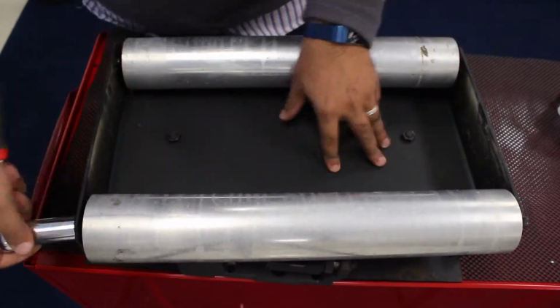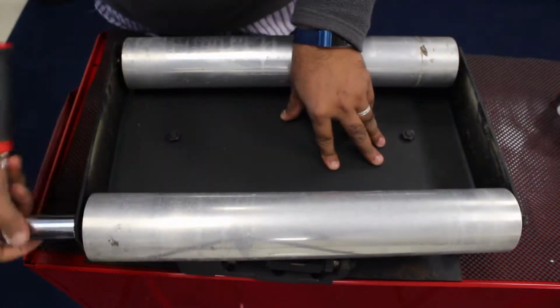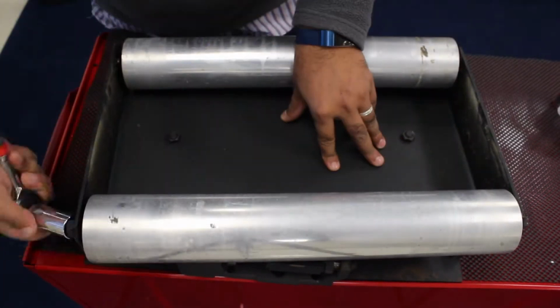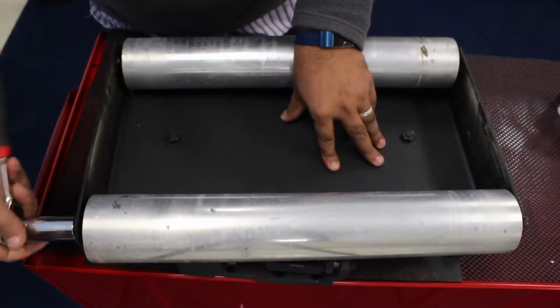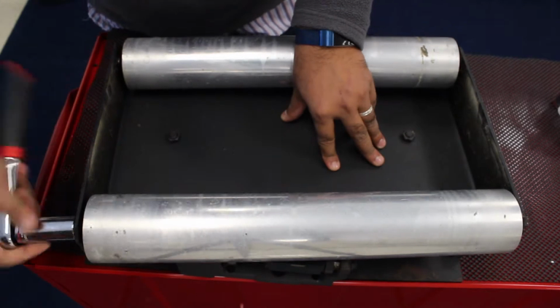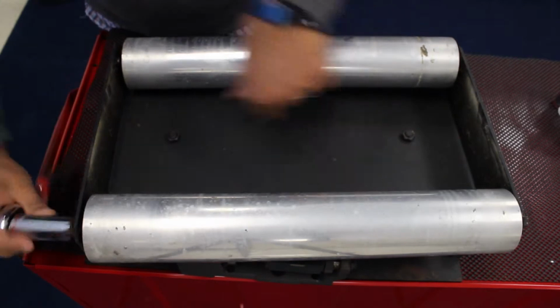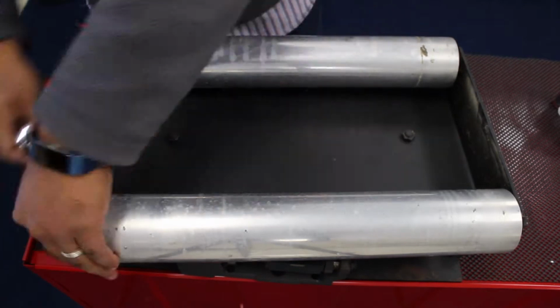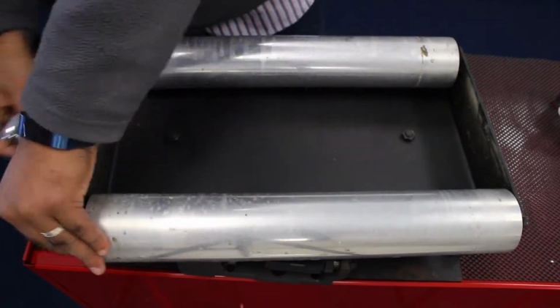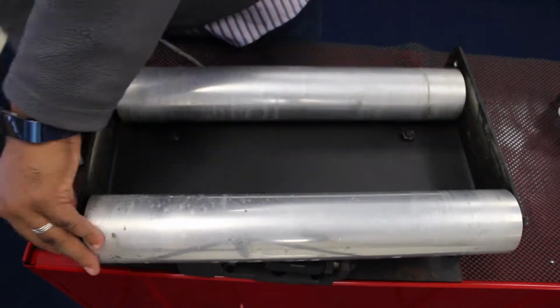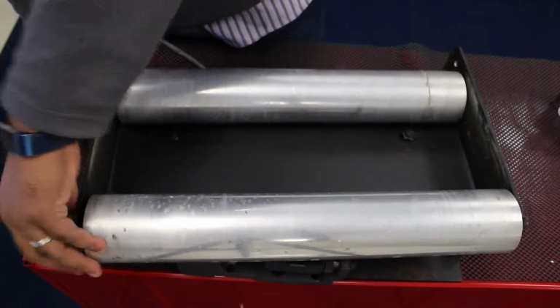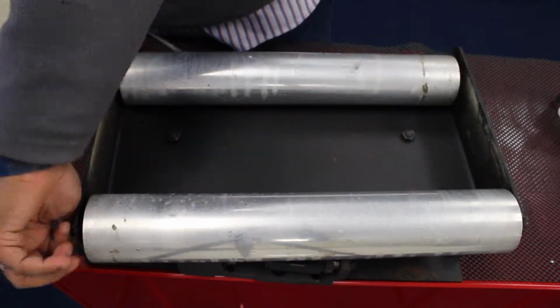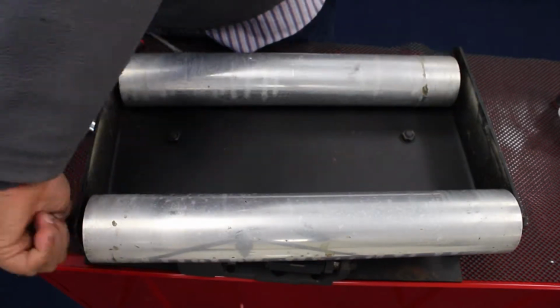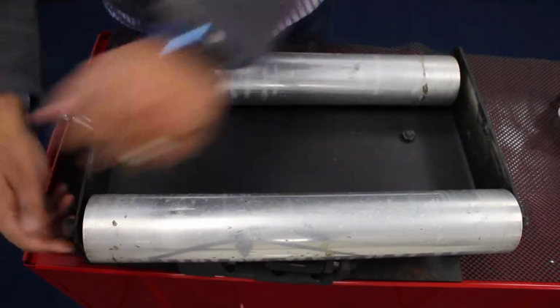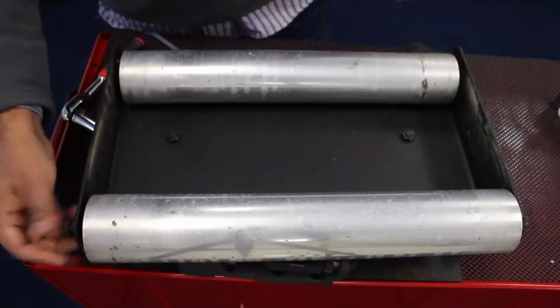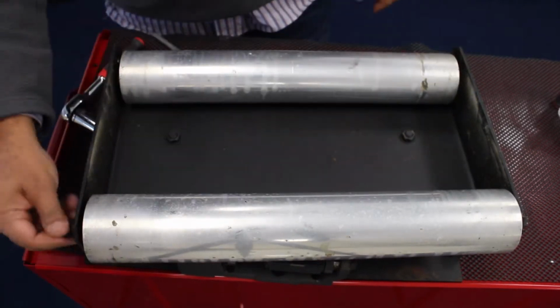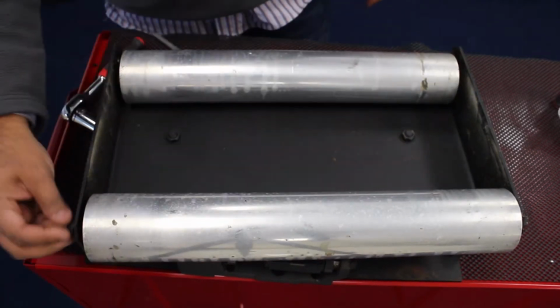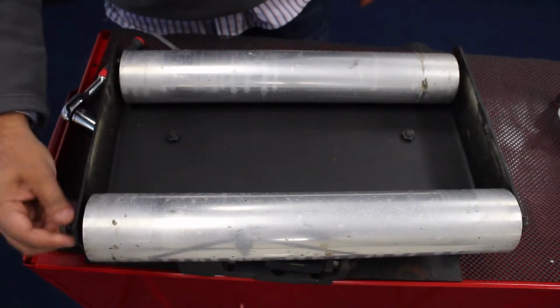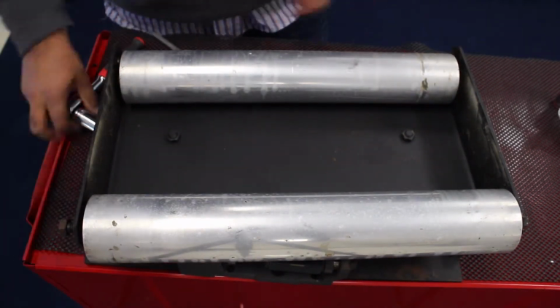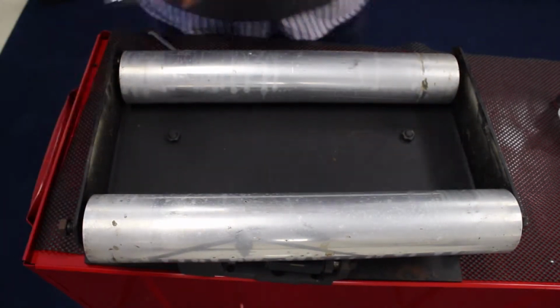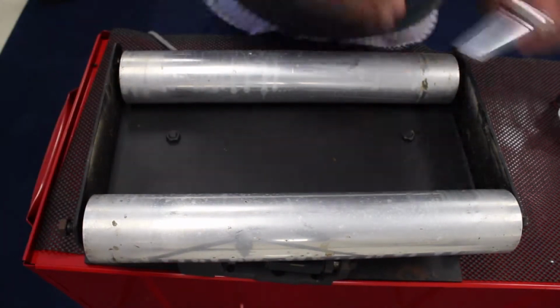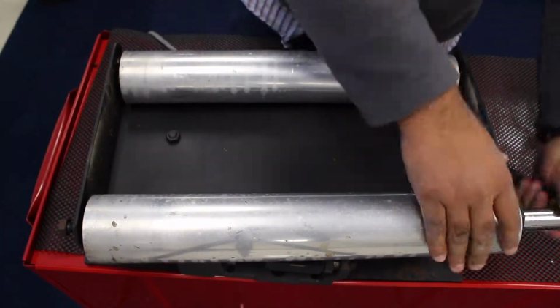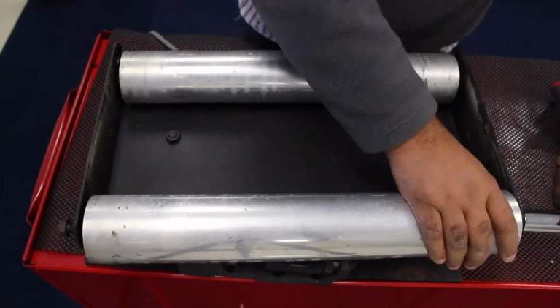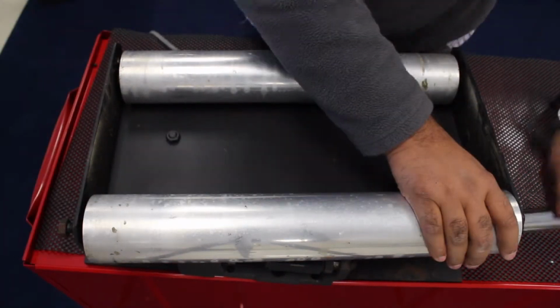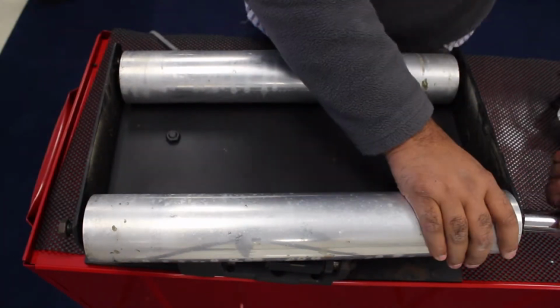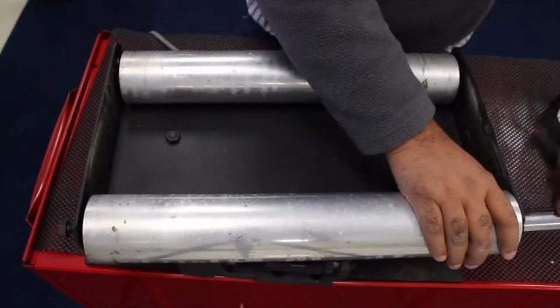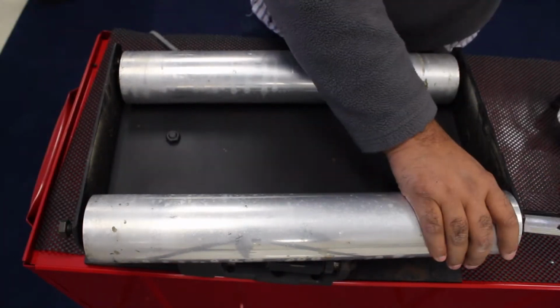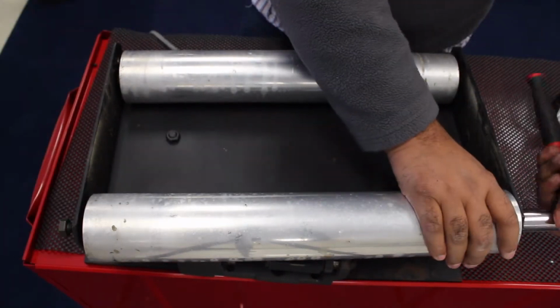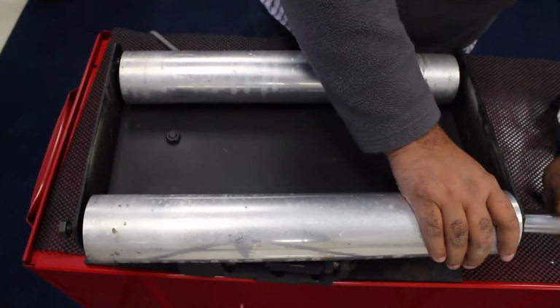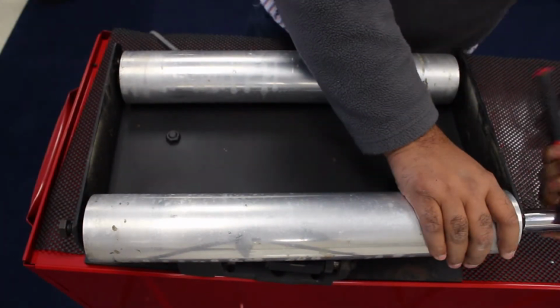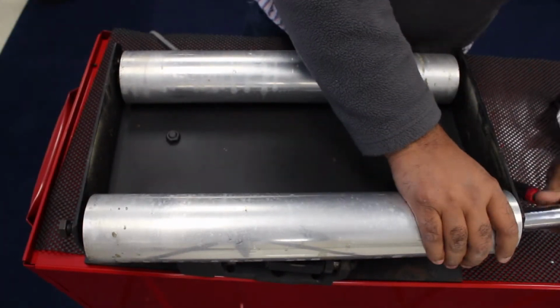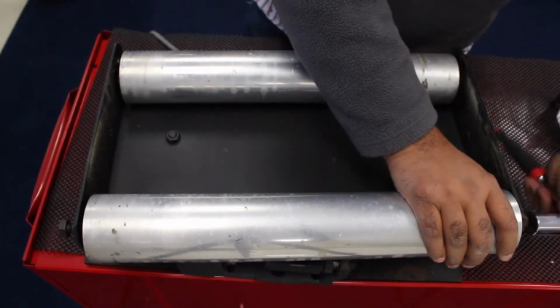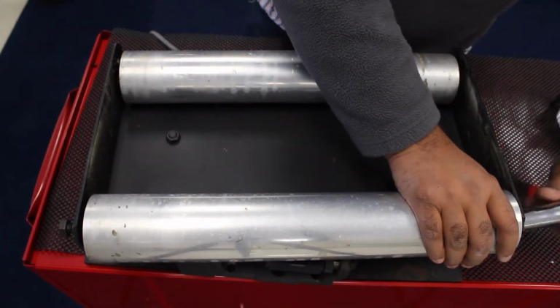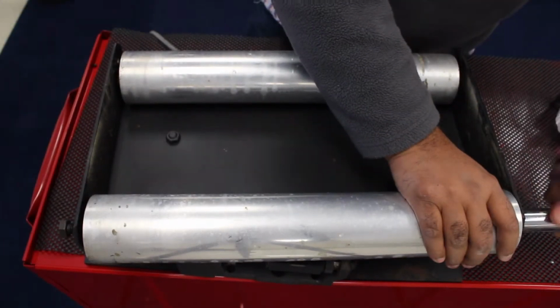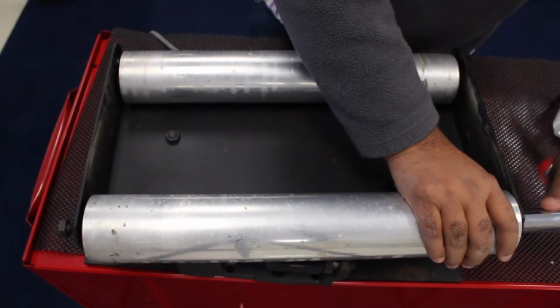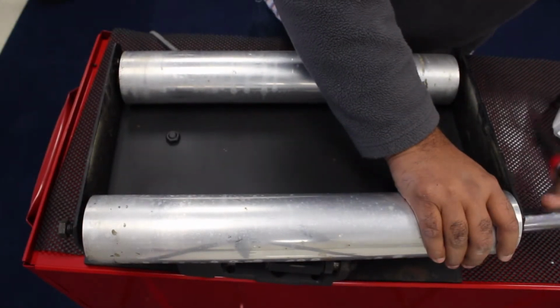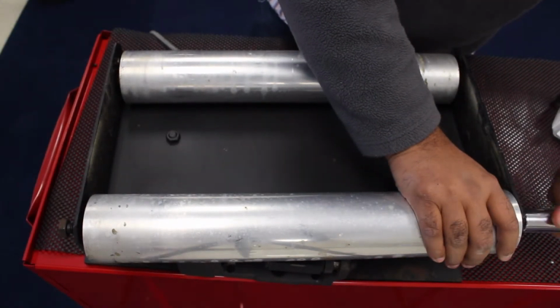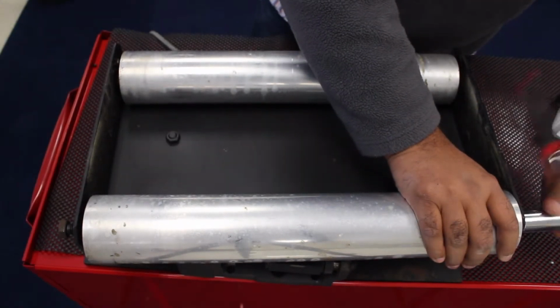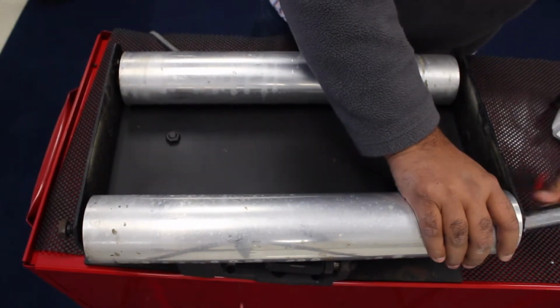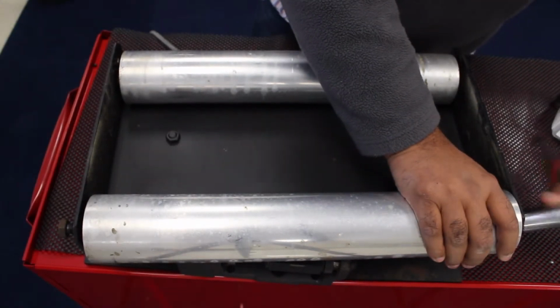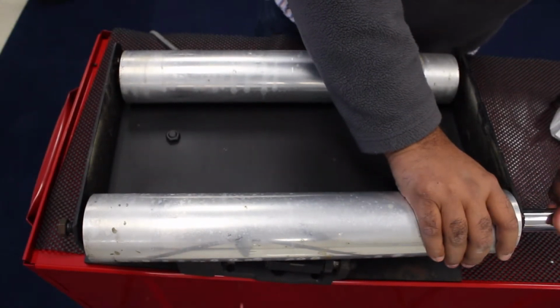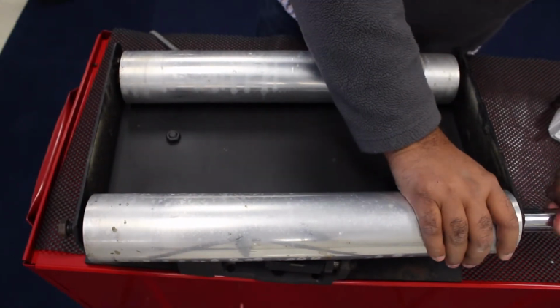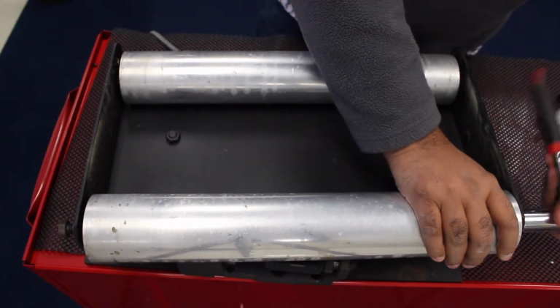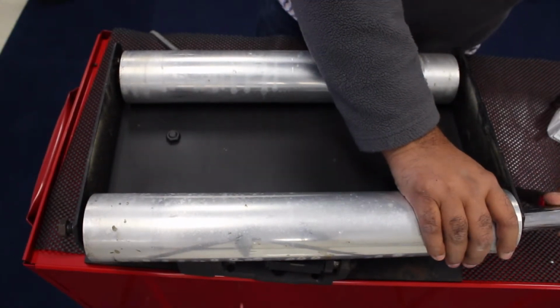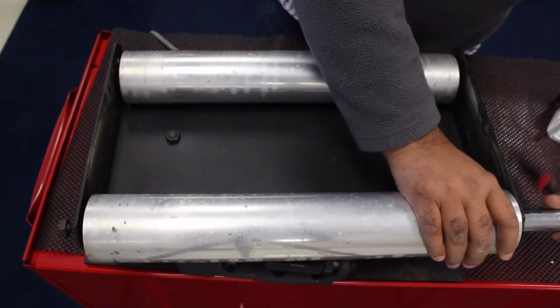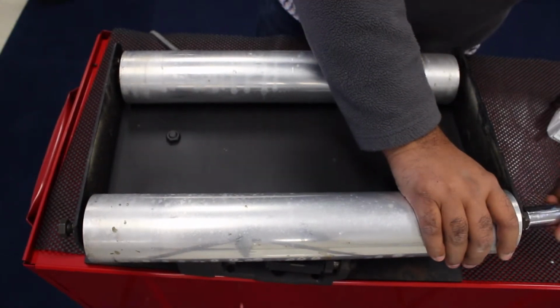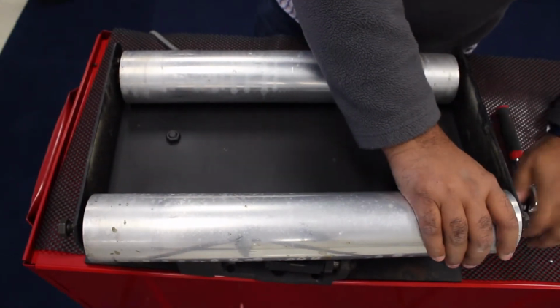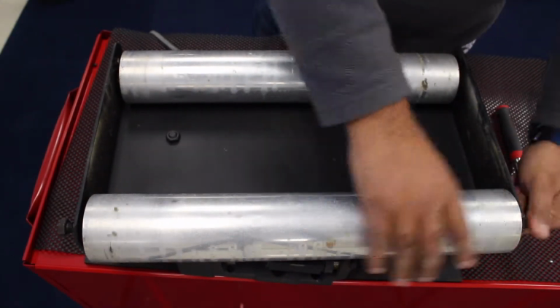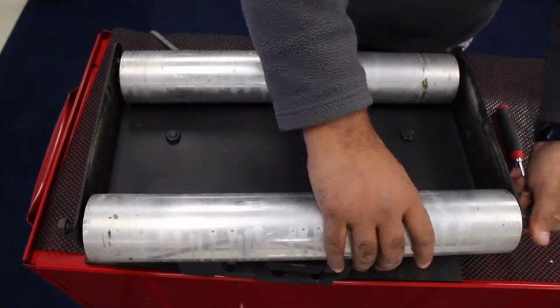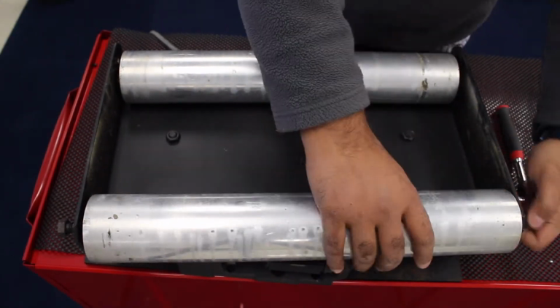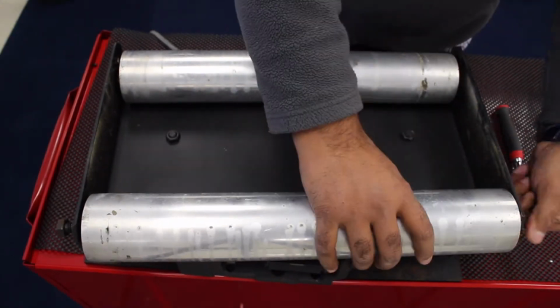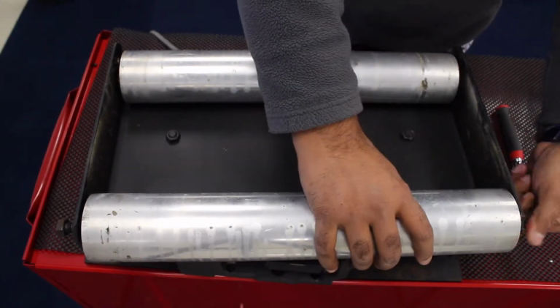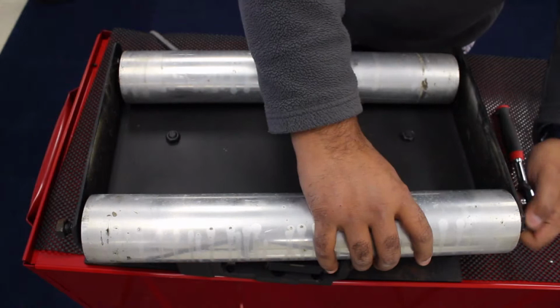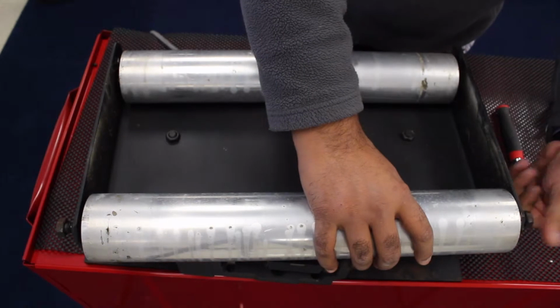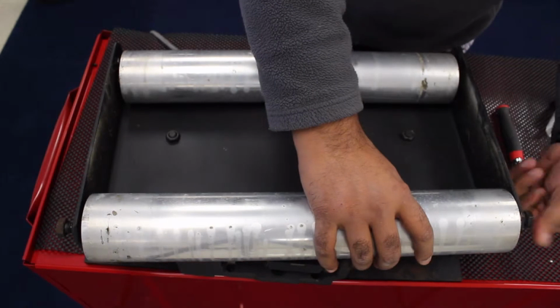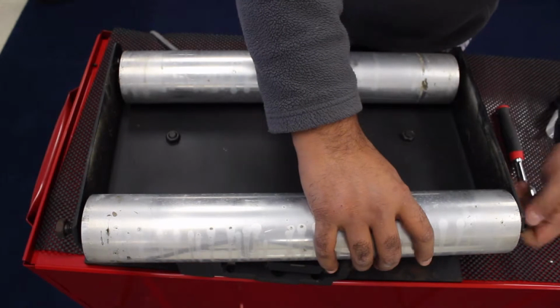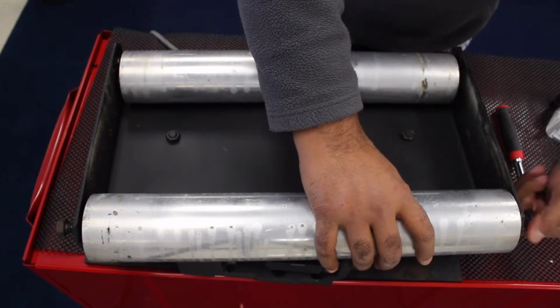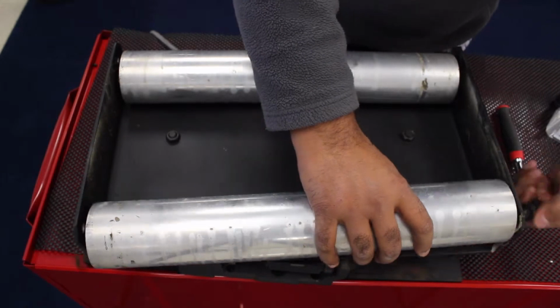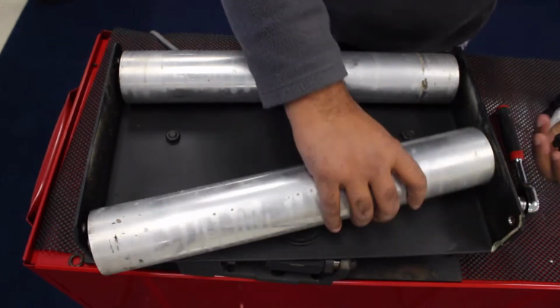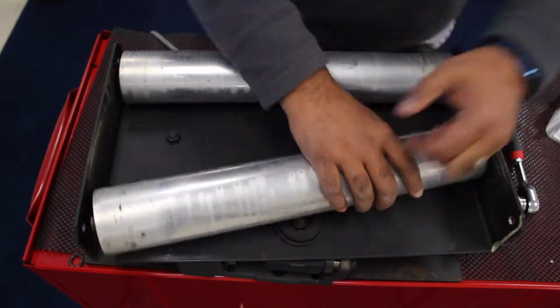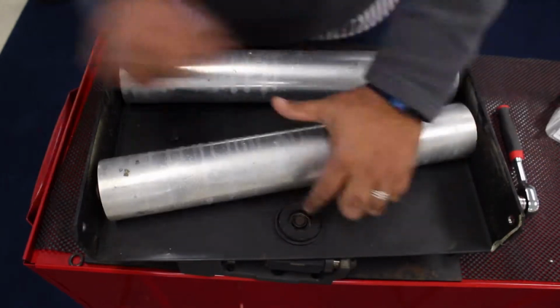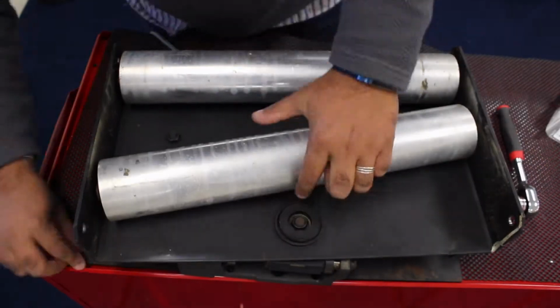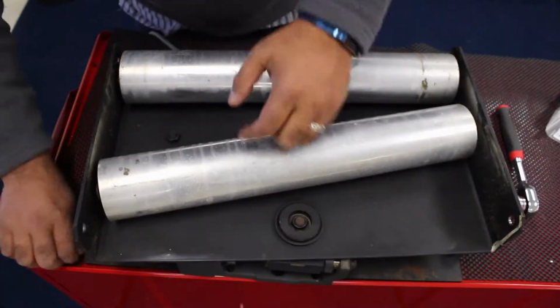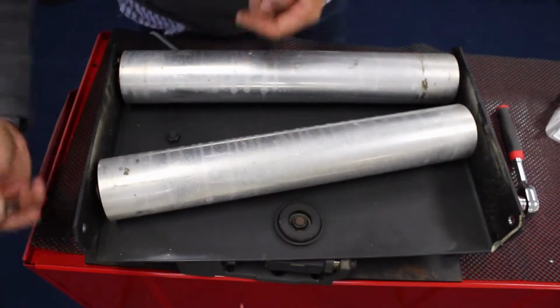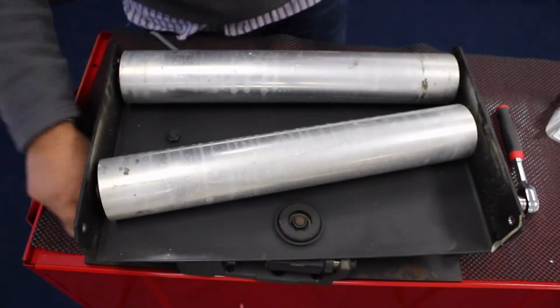We are retrofitting our North American H55-33 actuator.